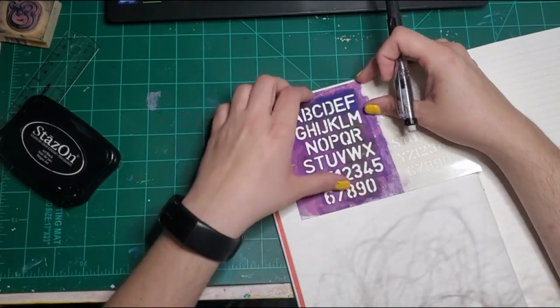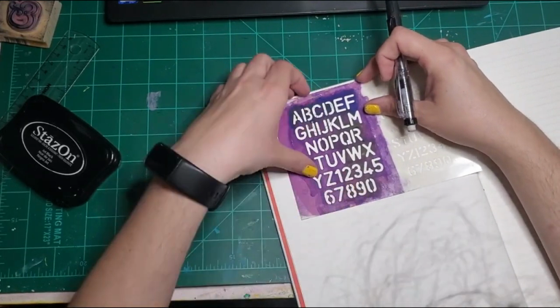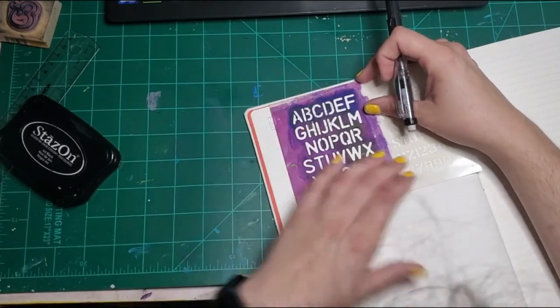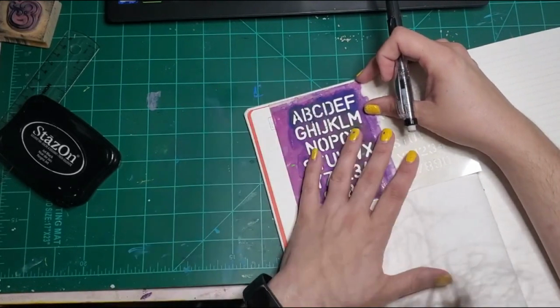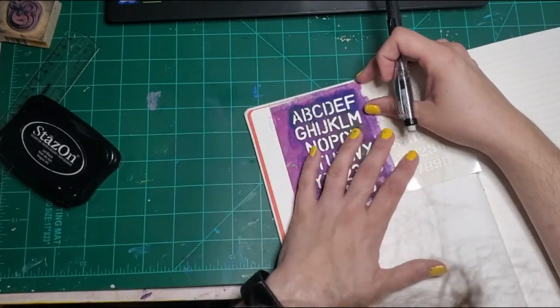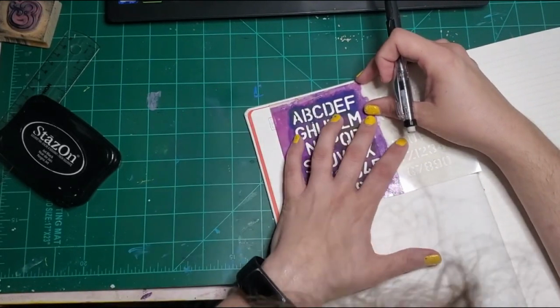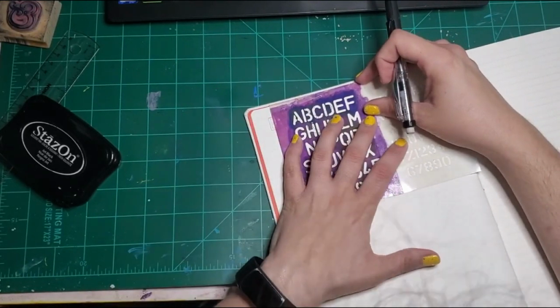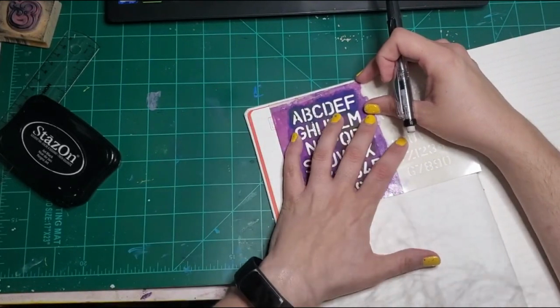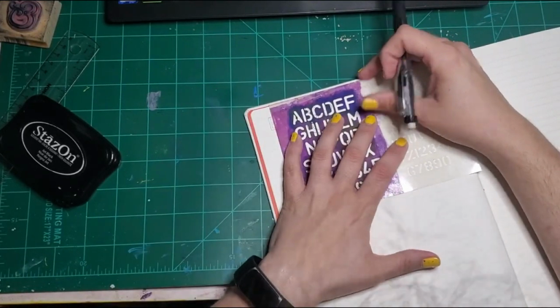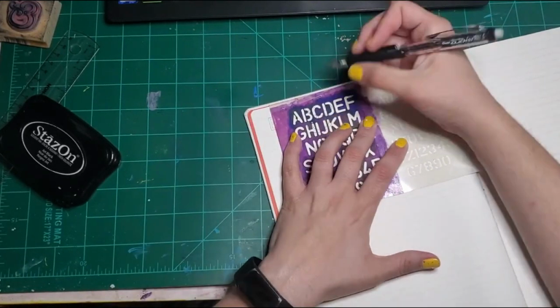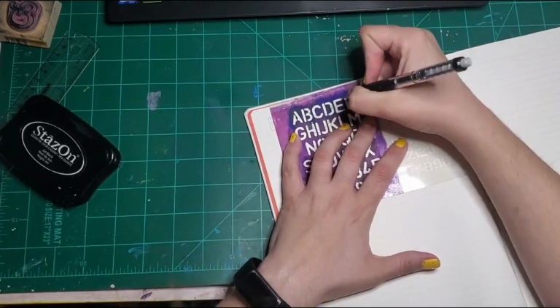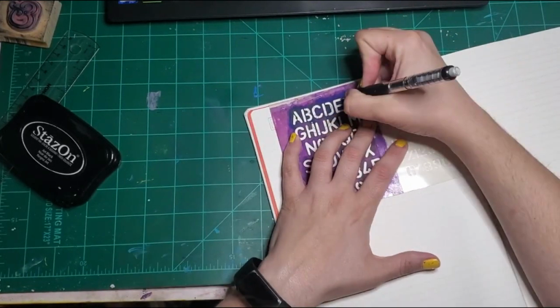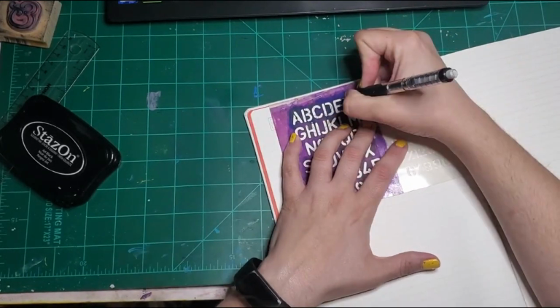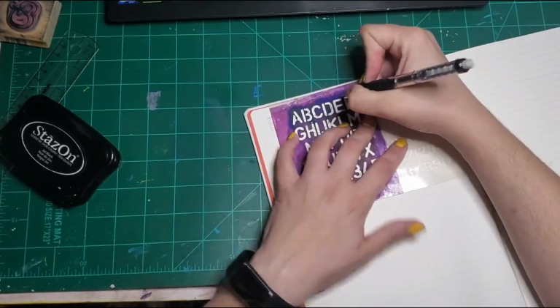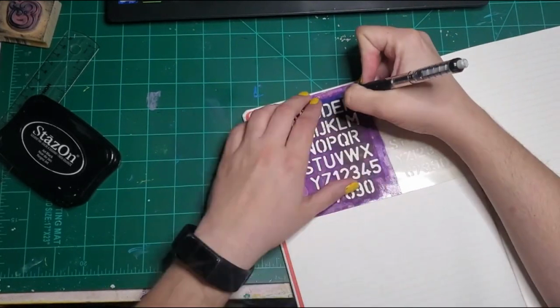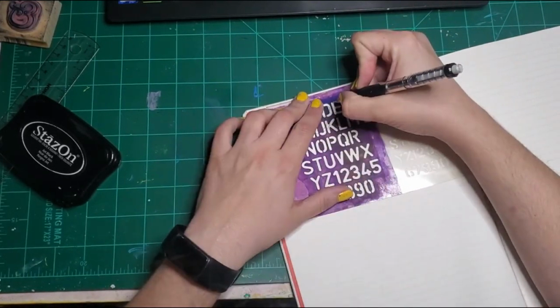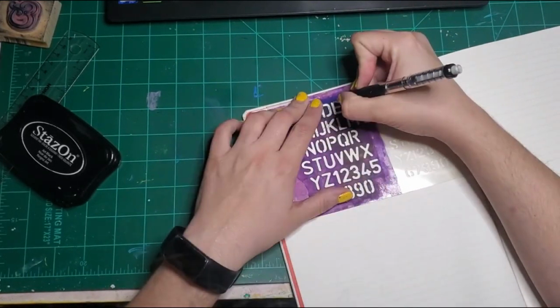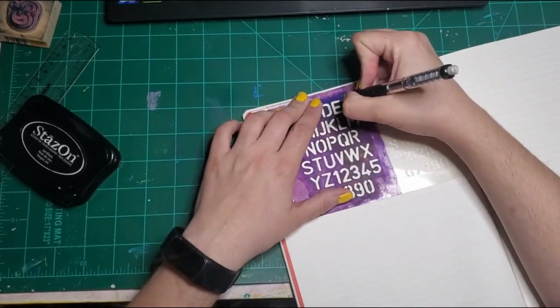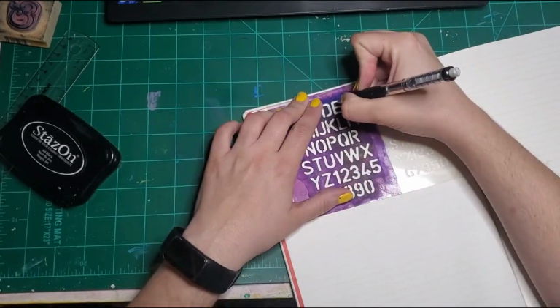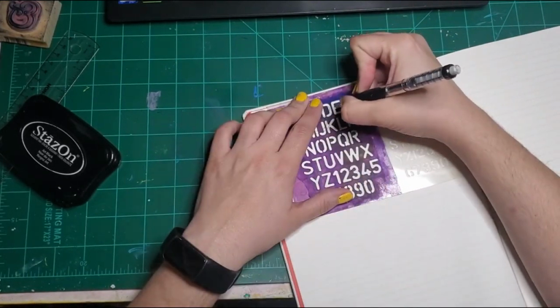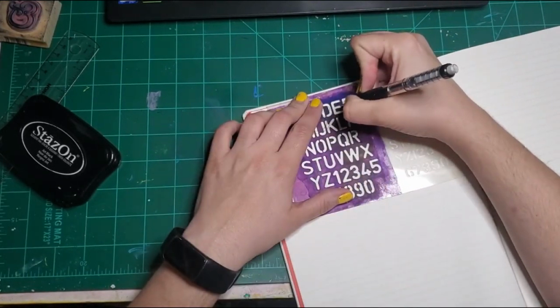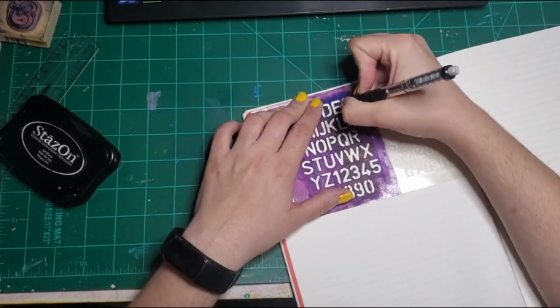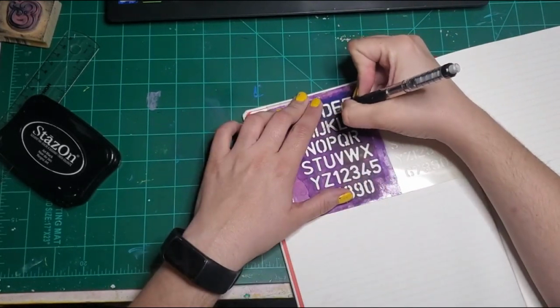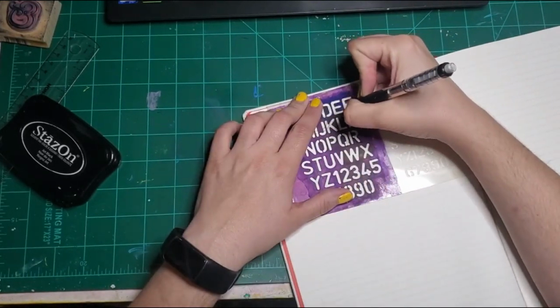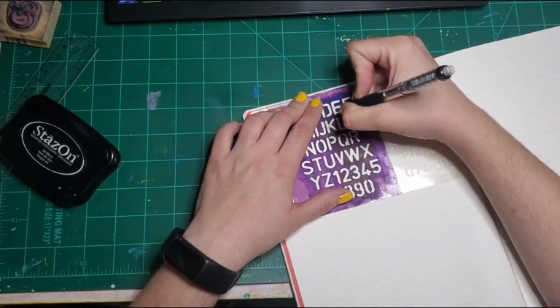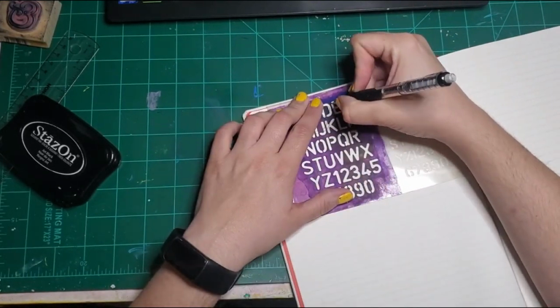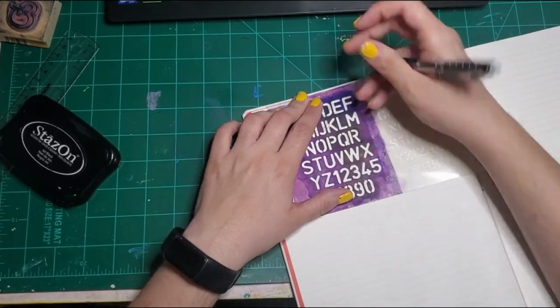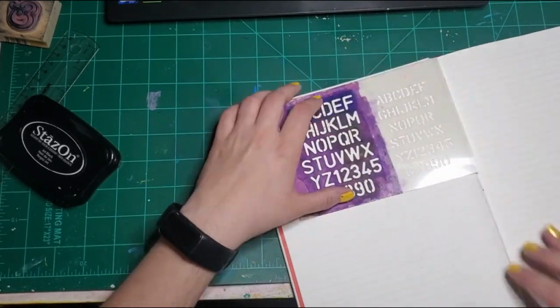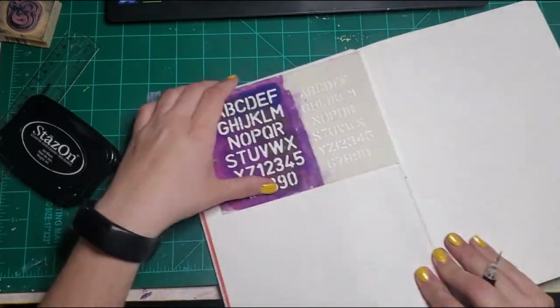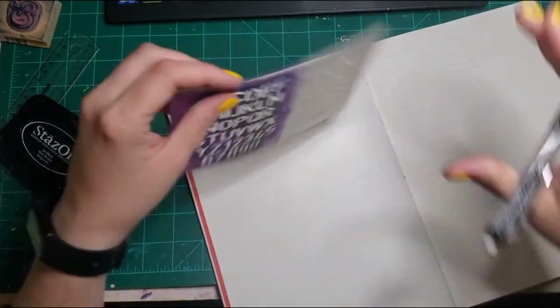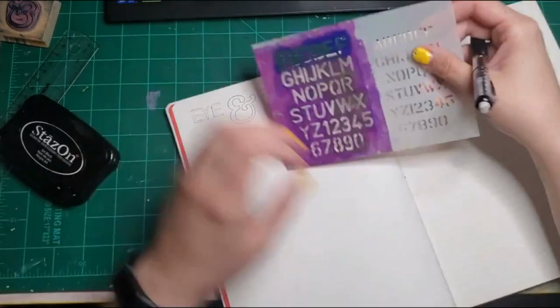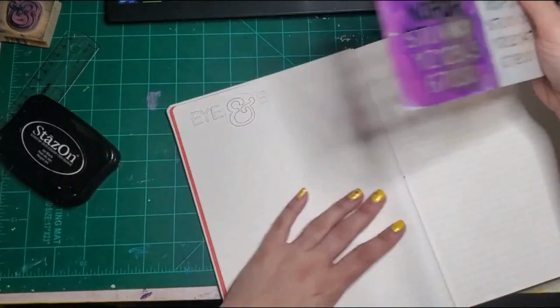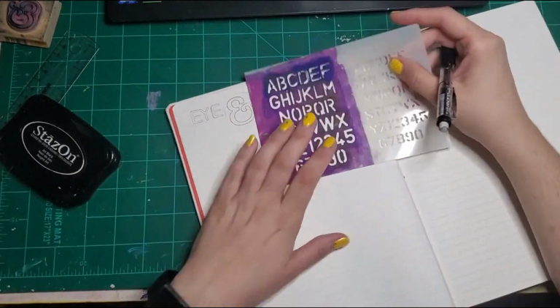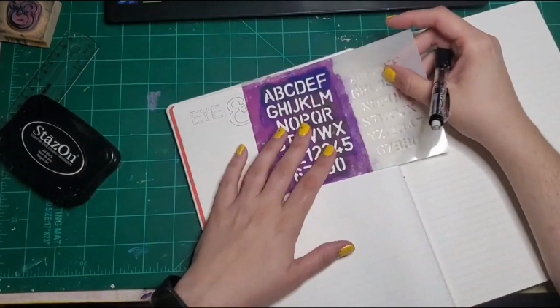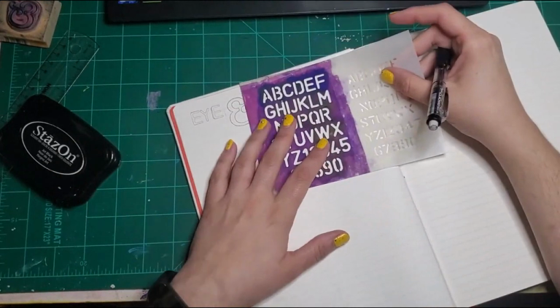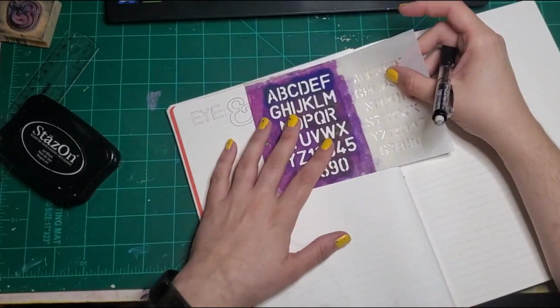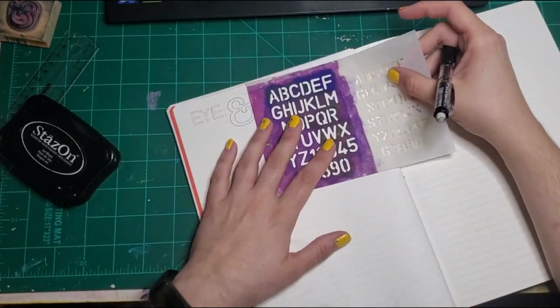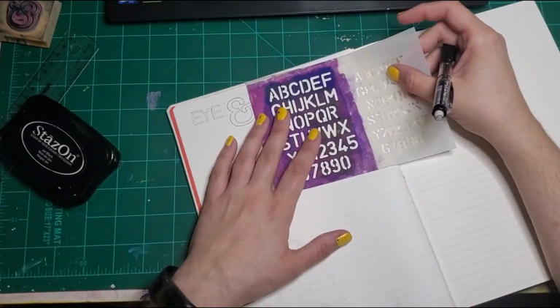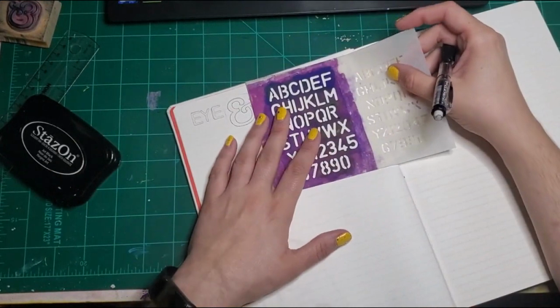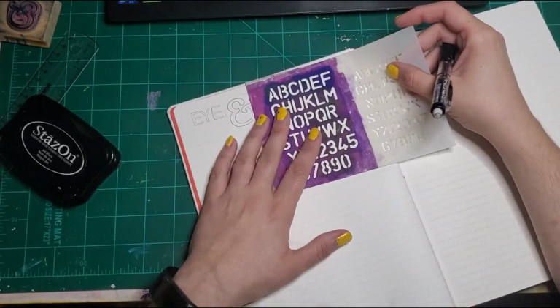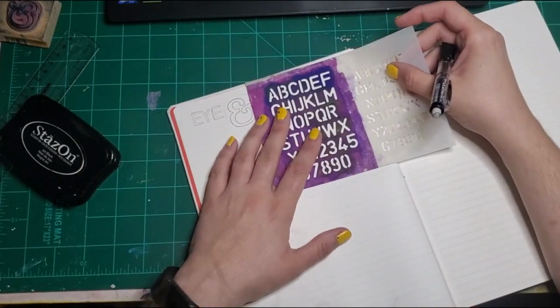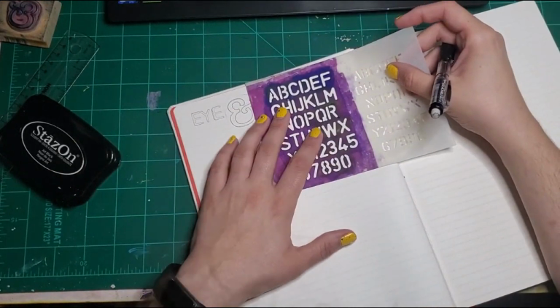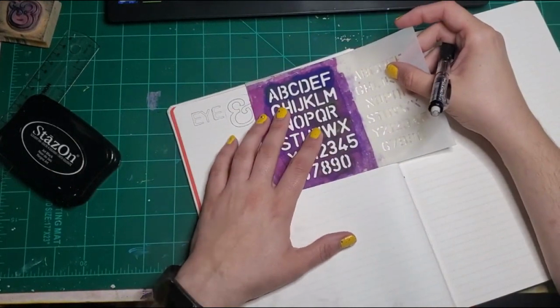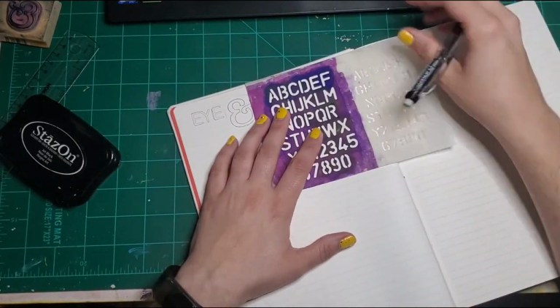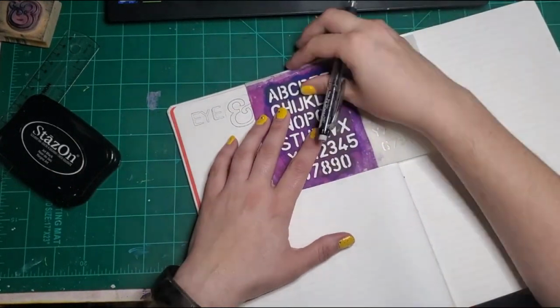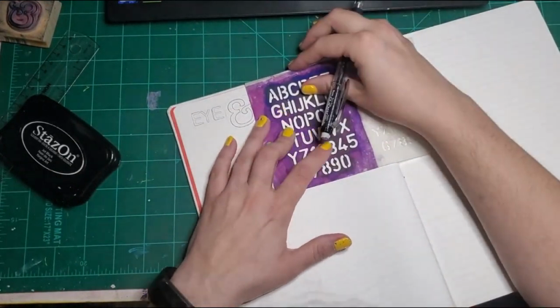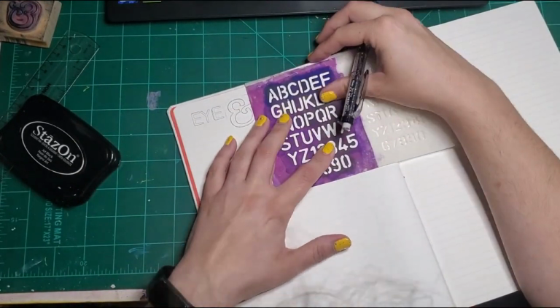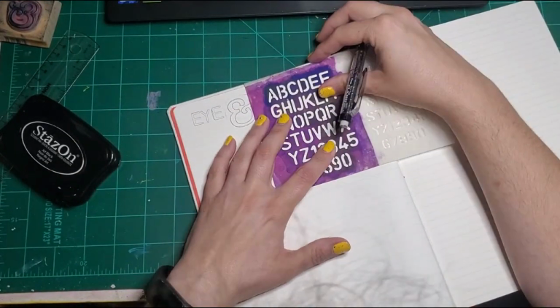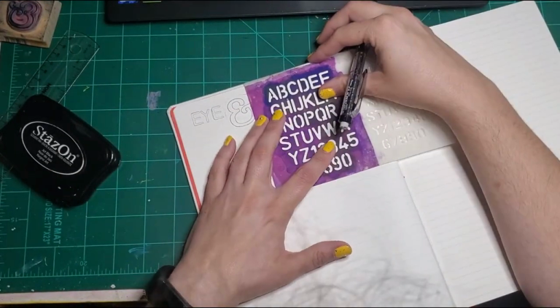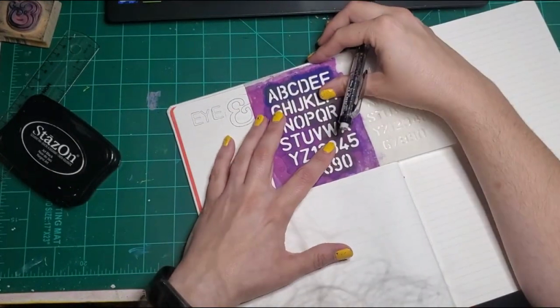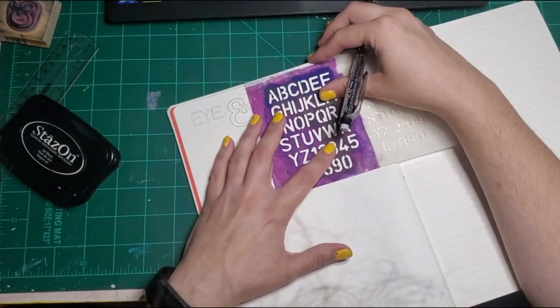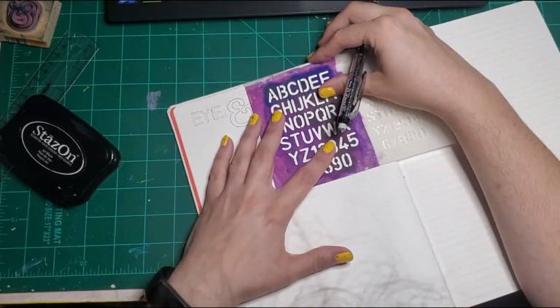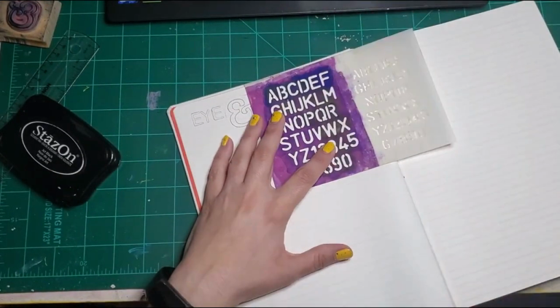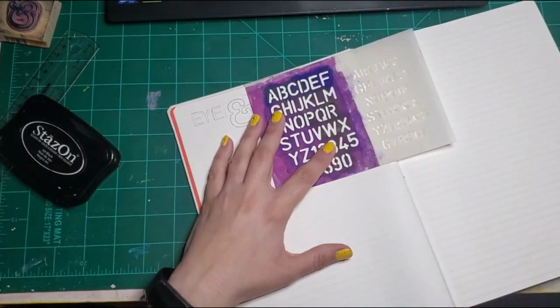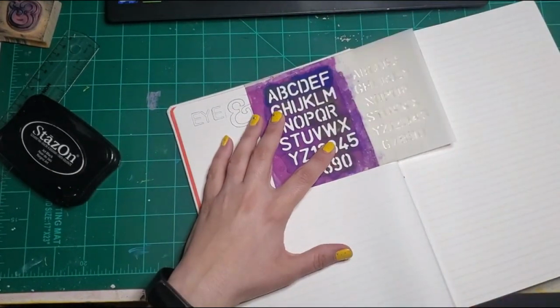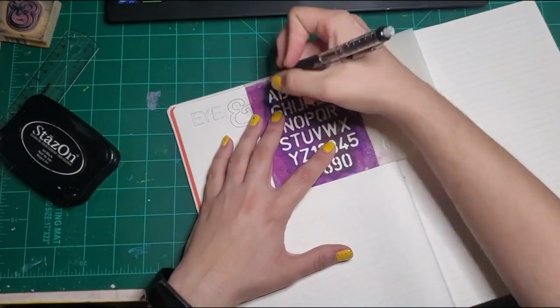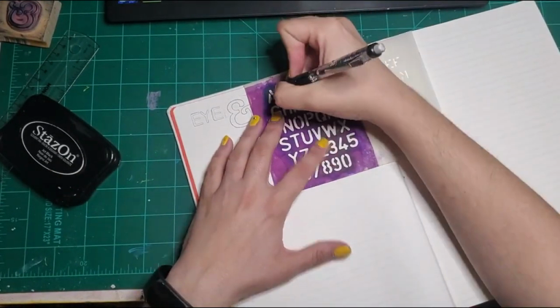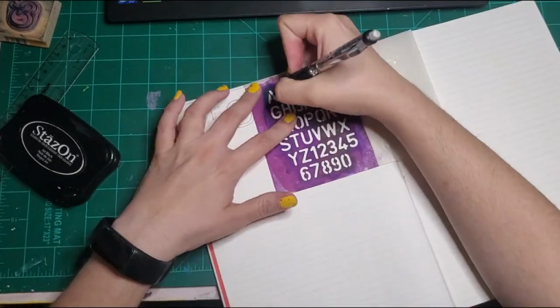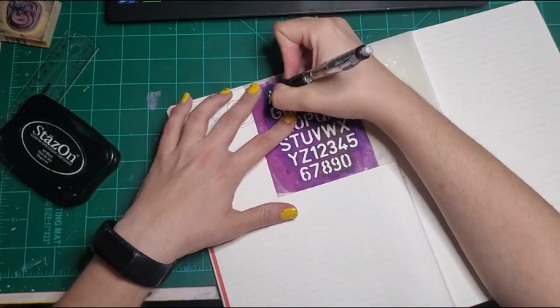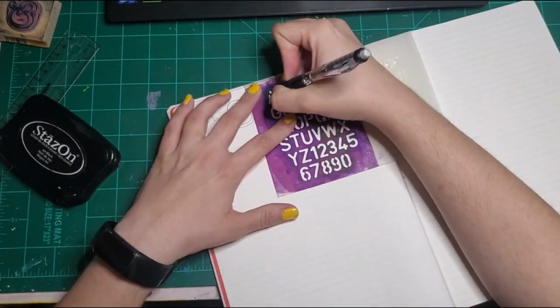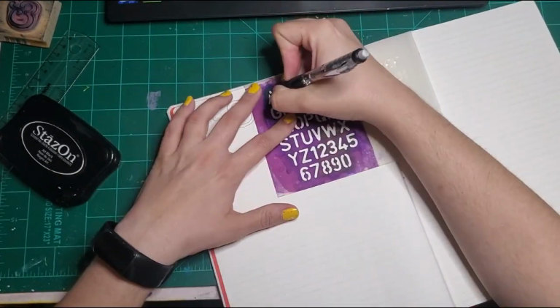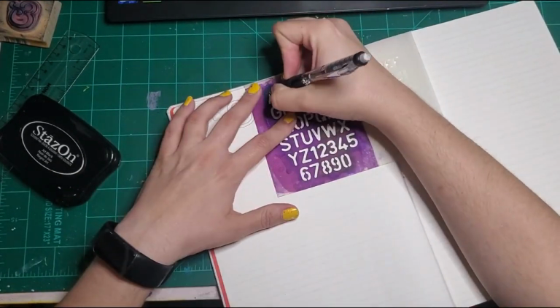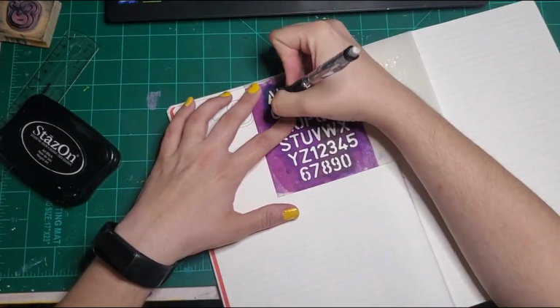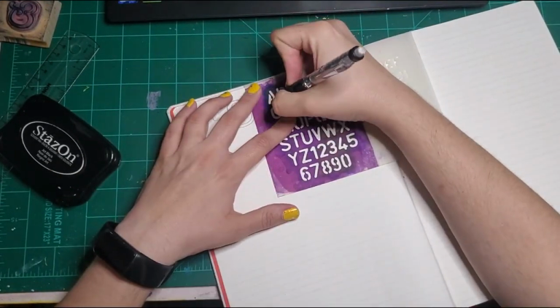And then, of course, the shit-to-do page is just my to-do list and things I need to remember to get done, that sort of thing.